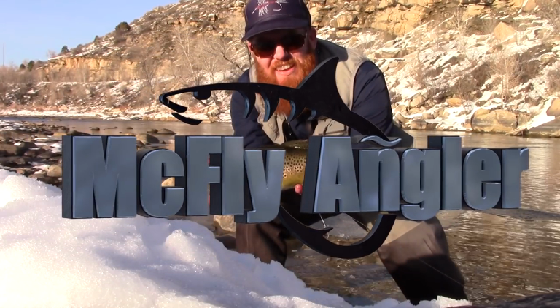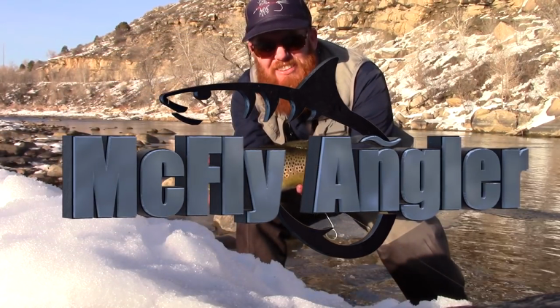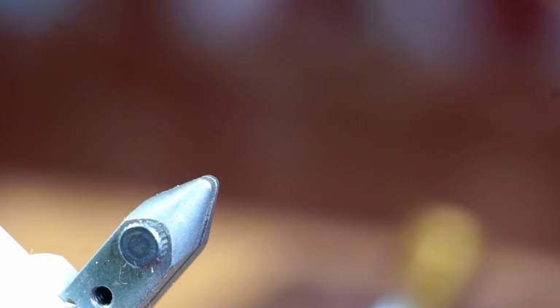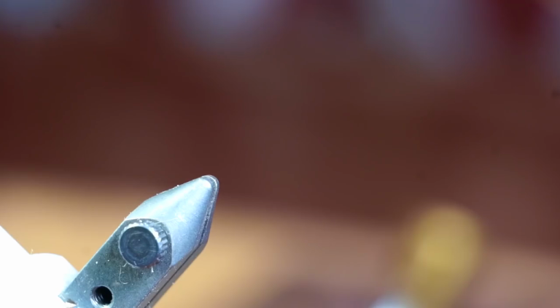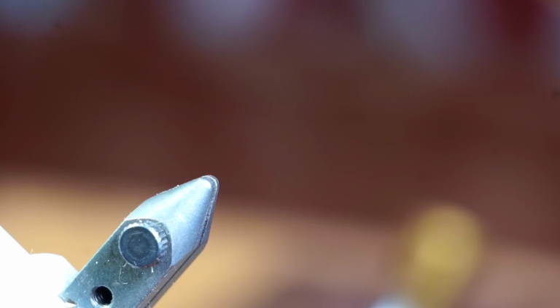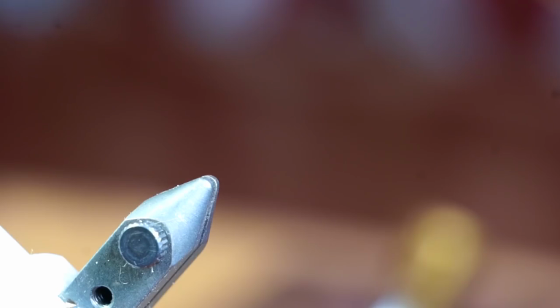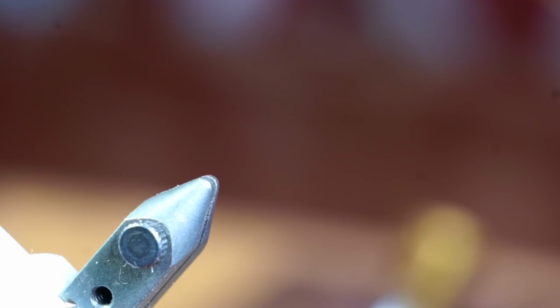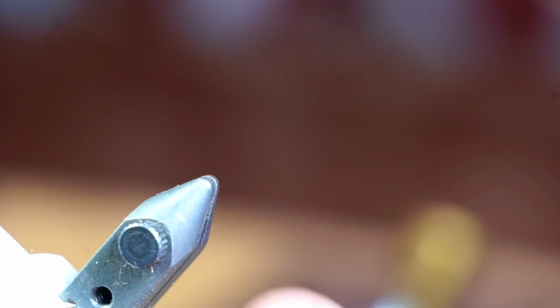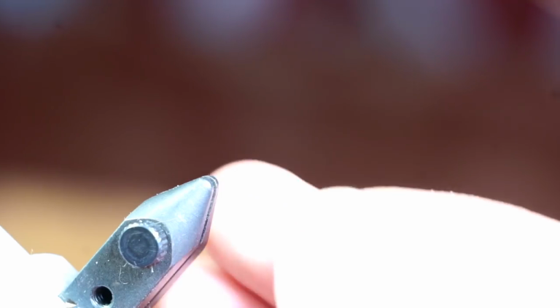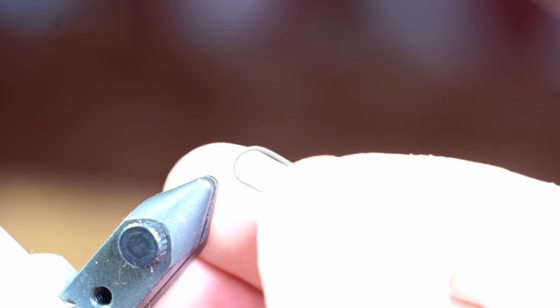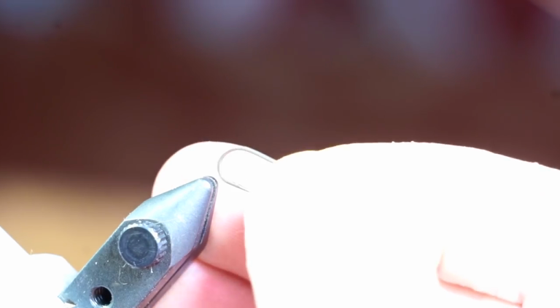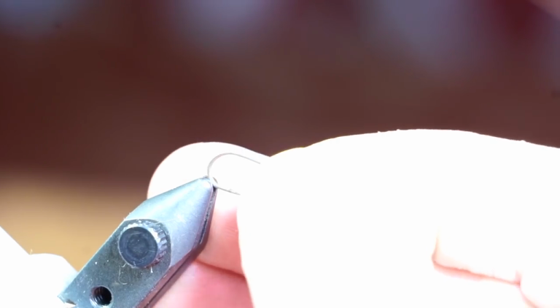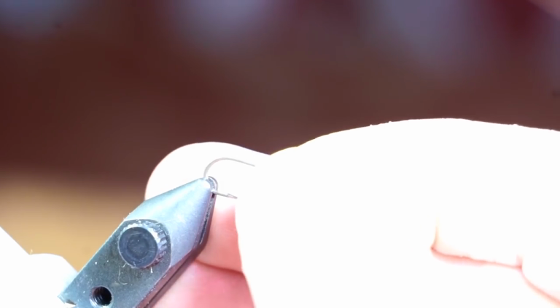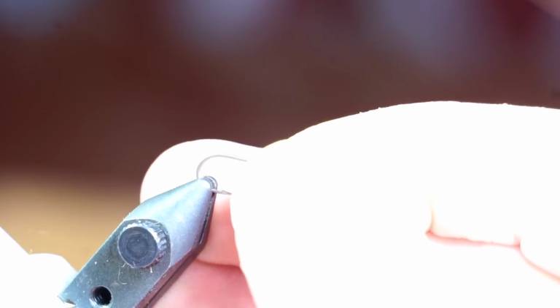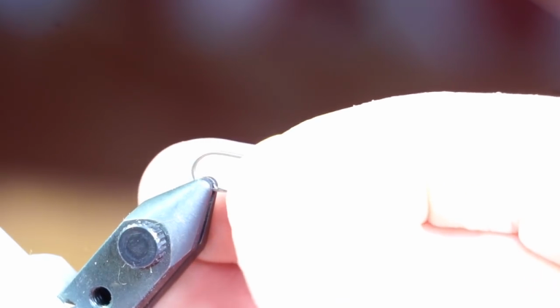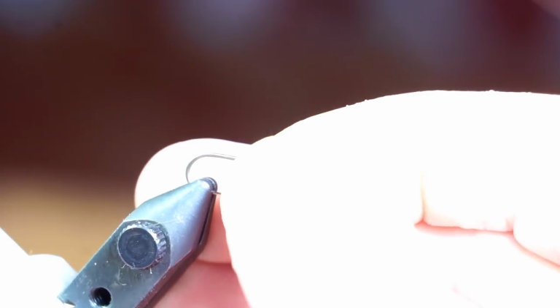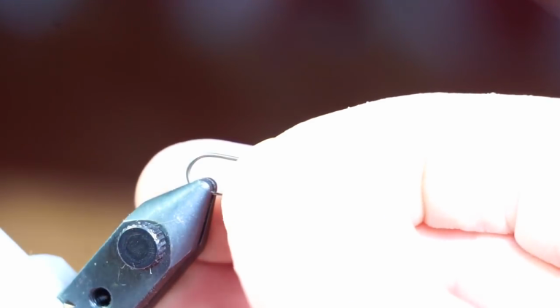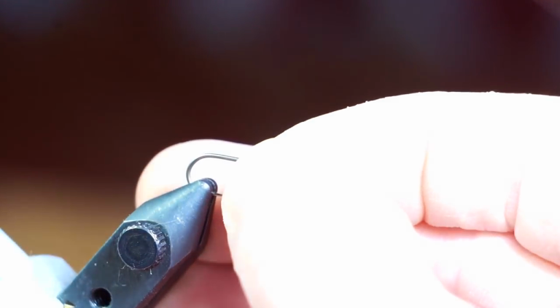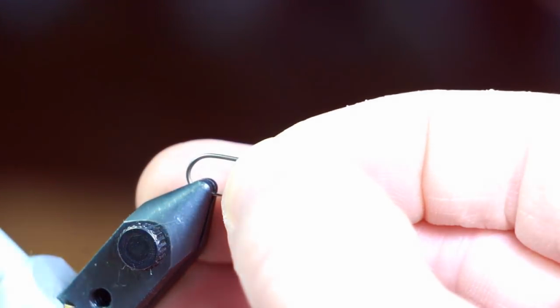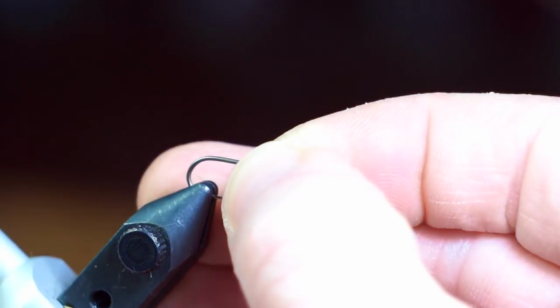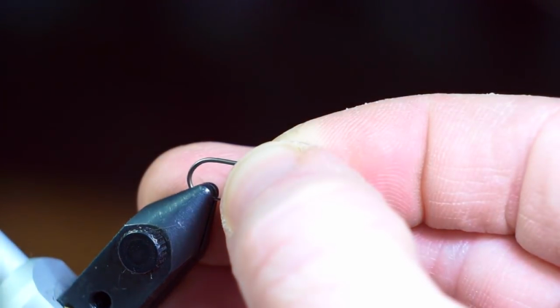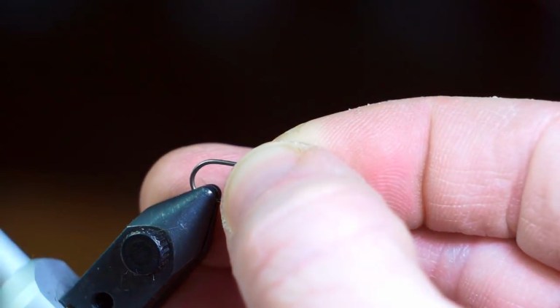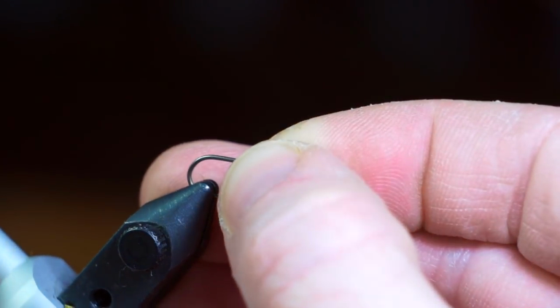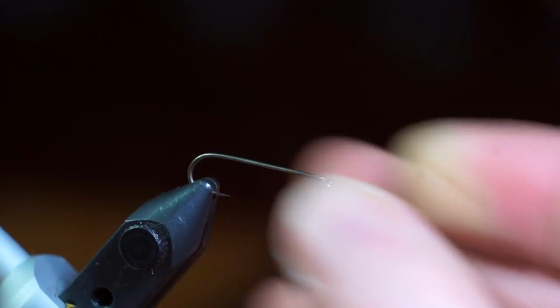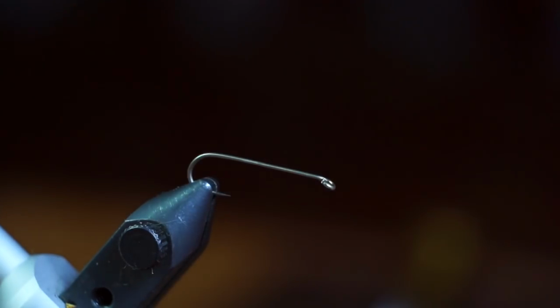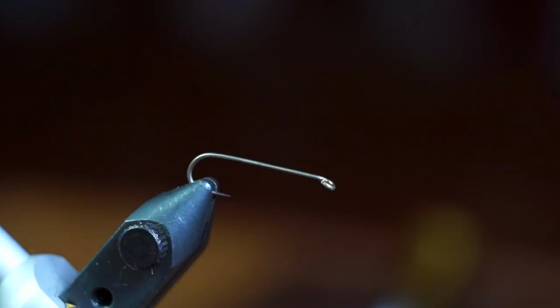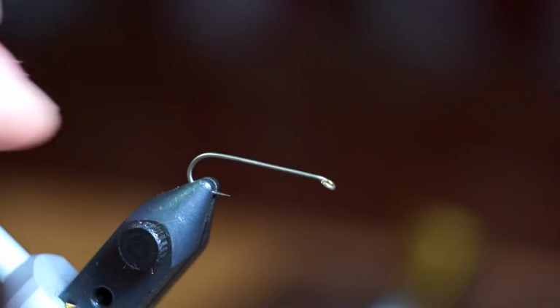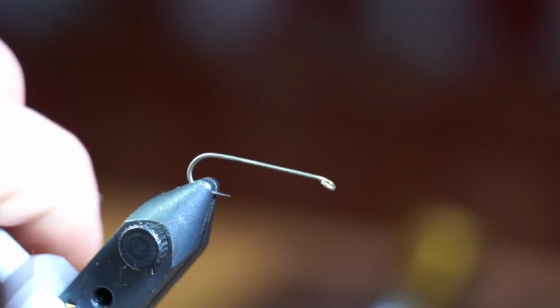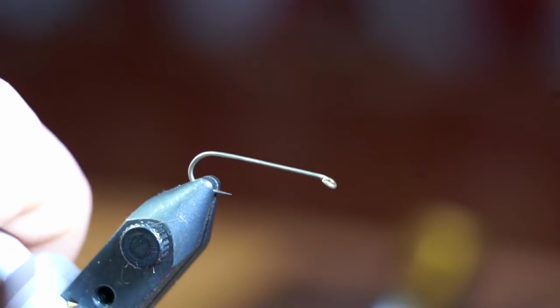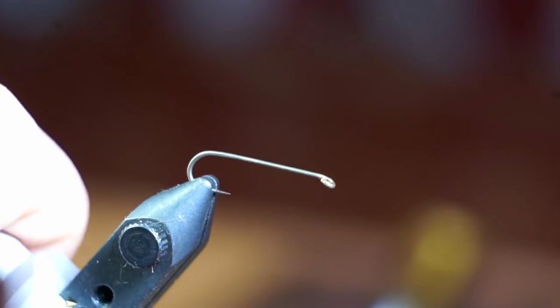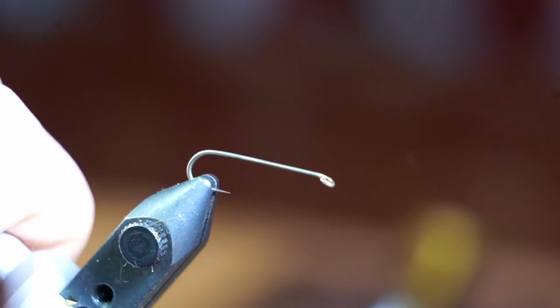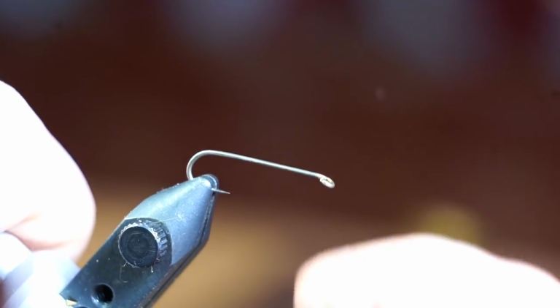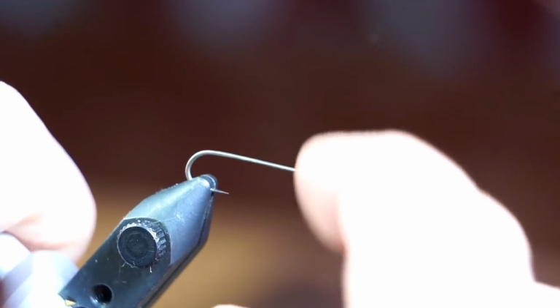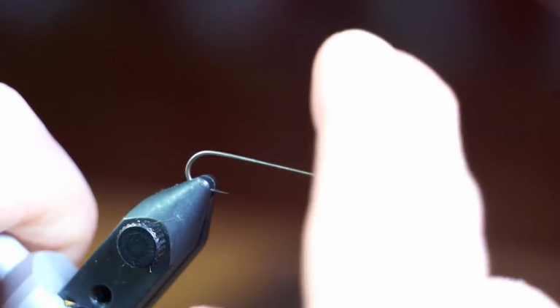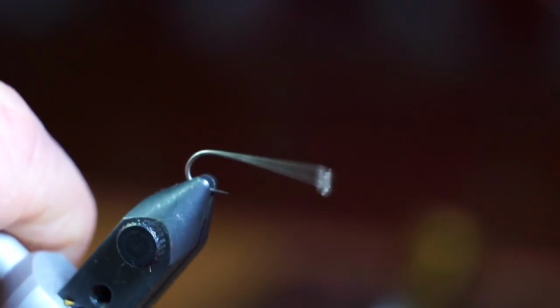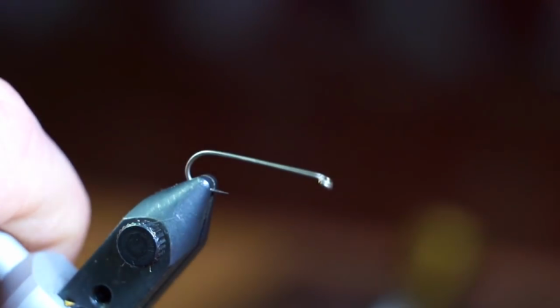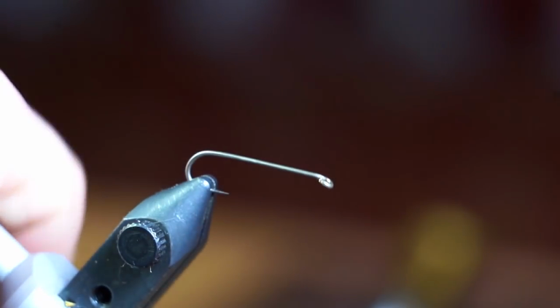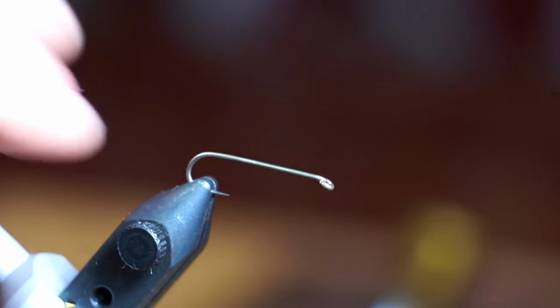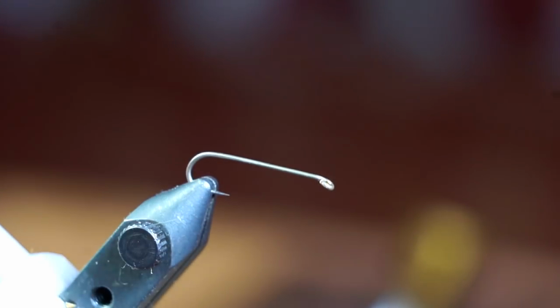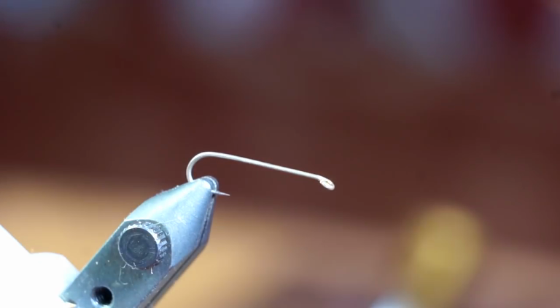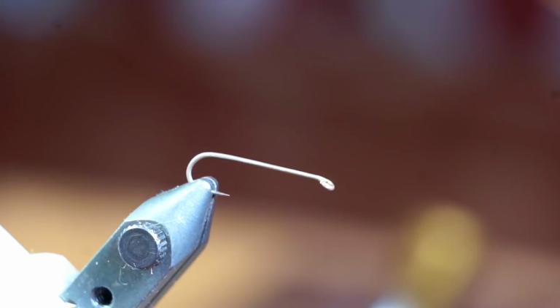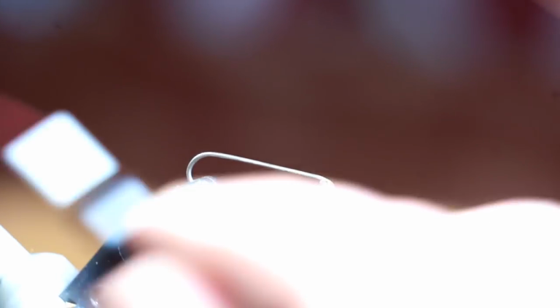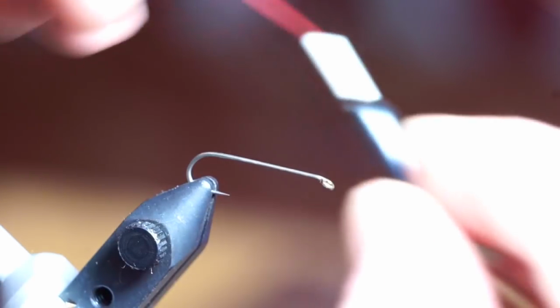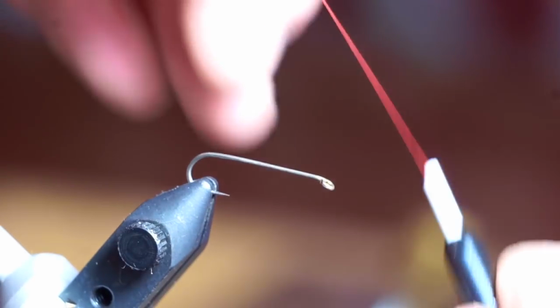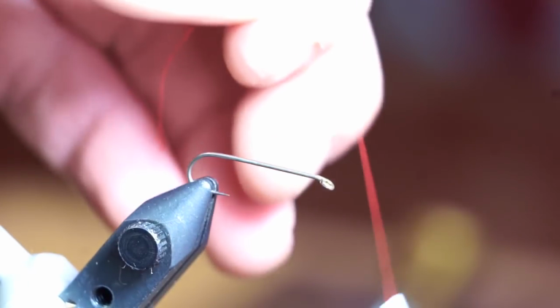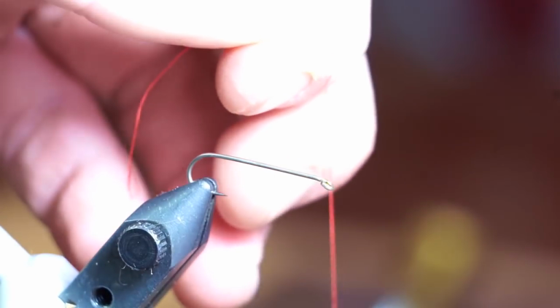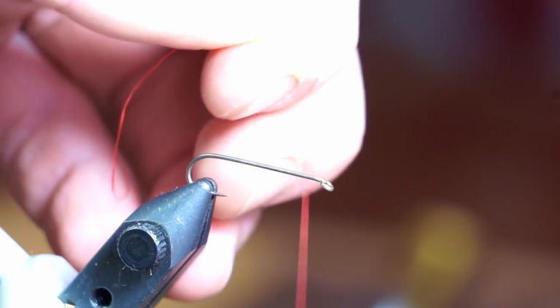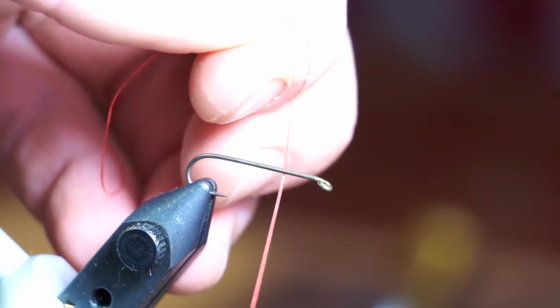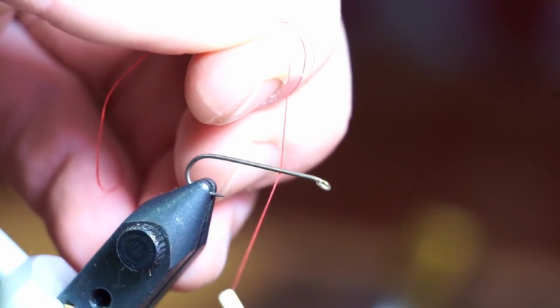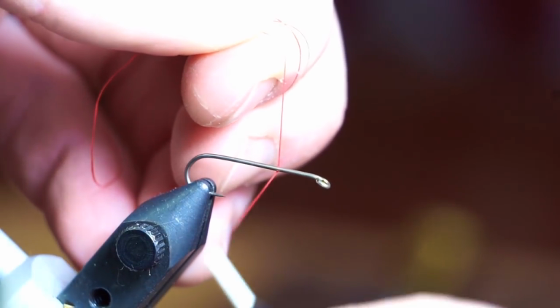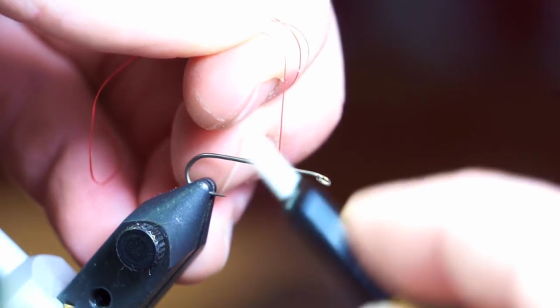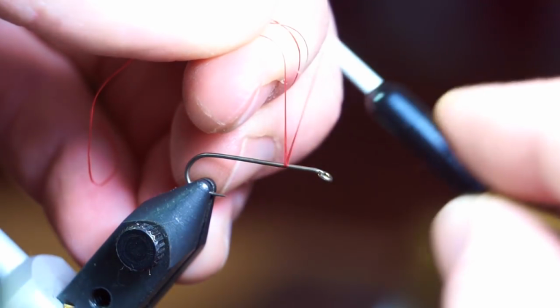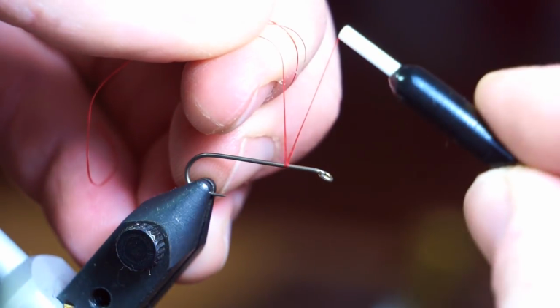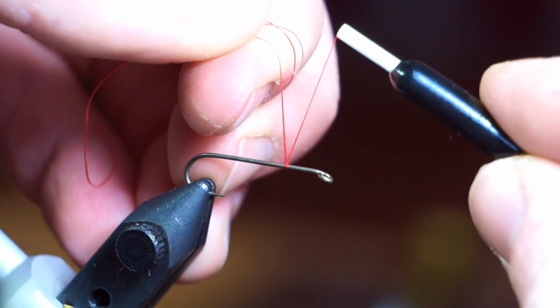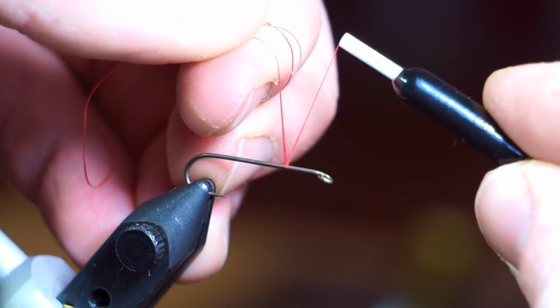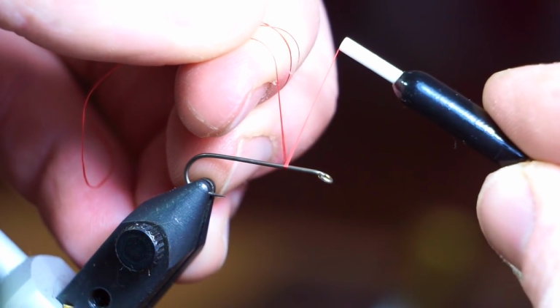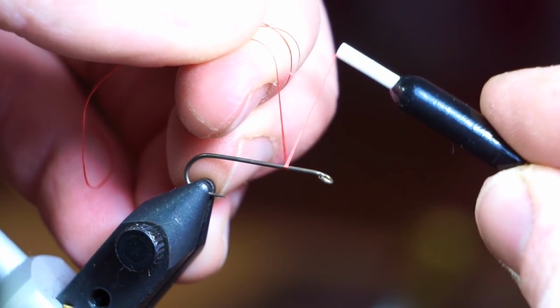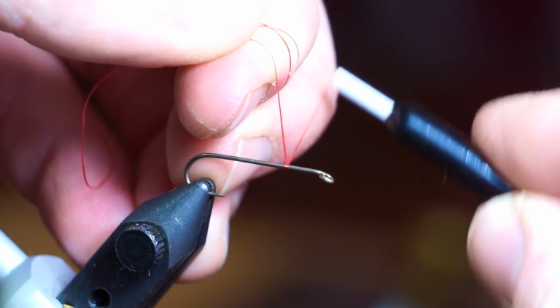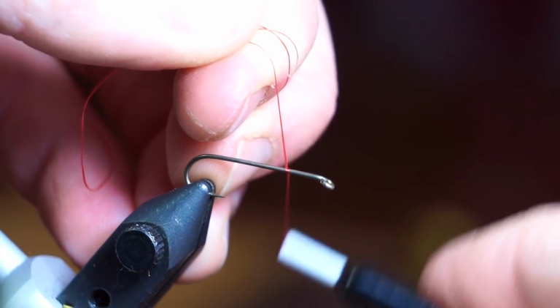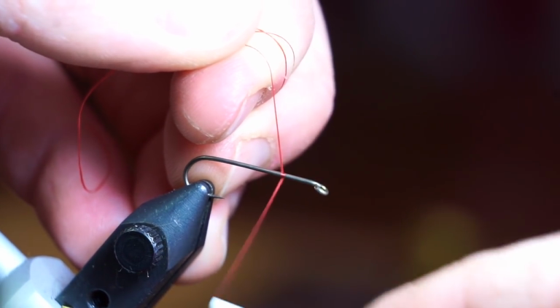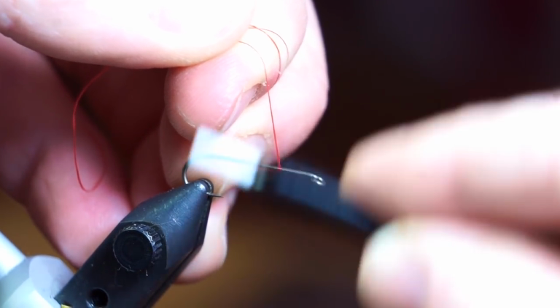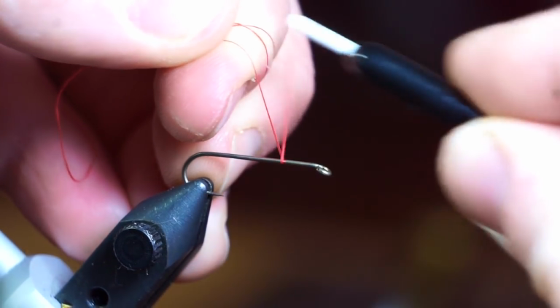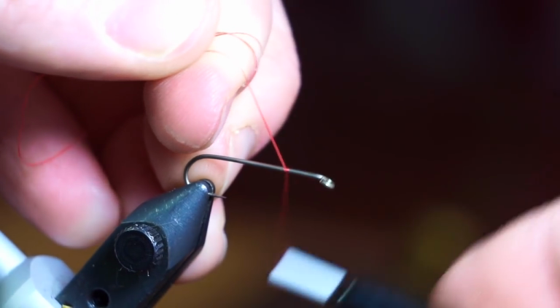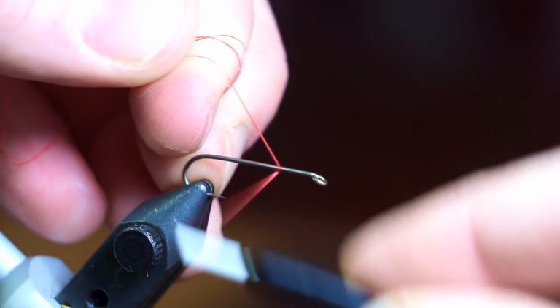The hook I am using is an Umpqua U301 in size 10, and the thread is UTC Ultra Thread 70 in red.